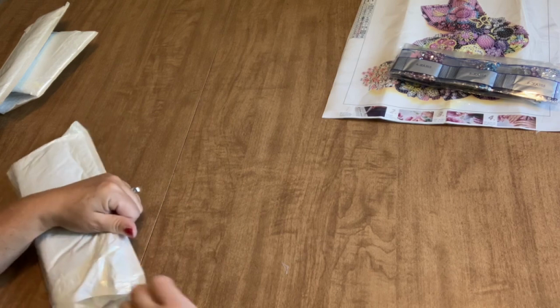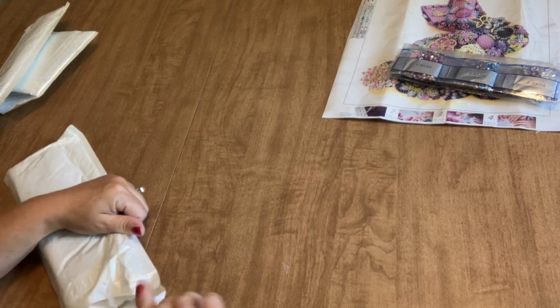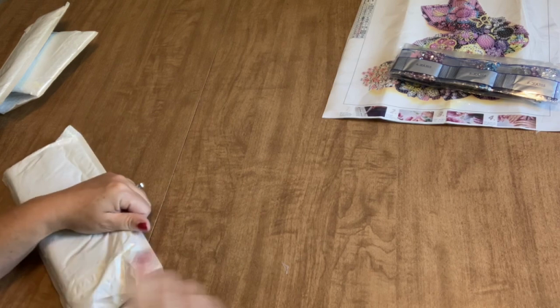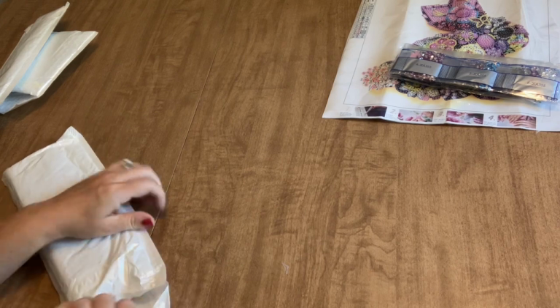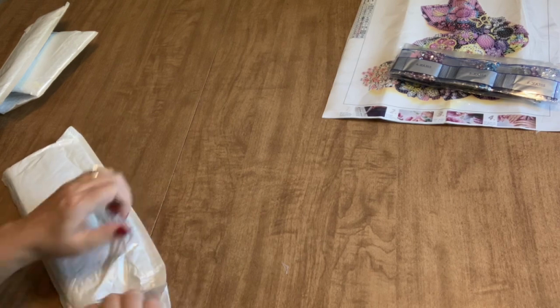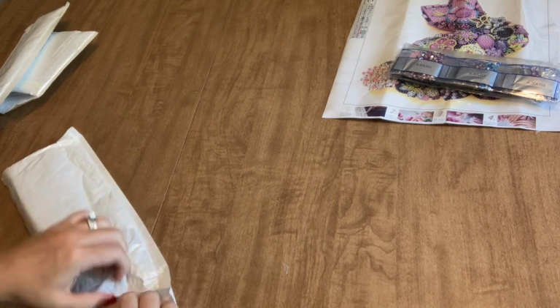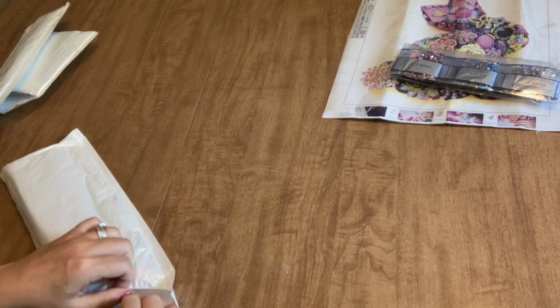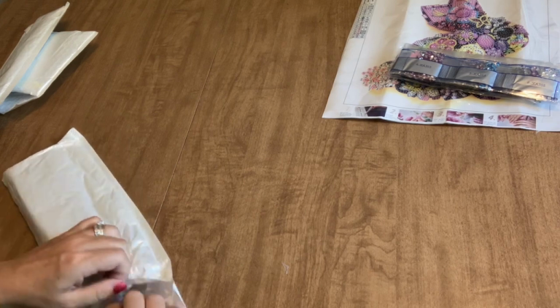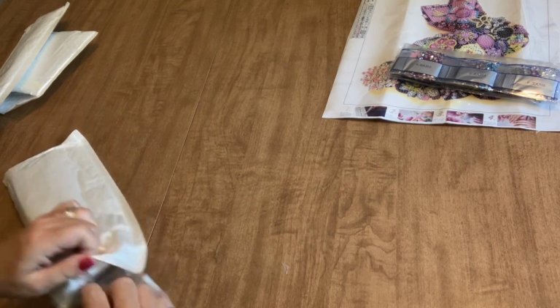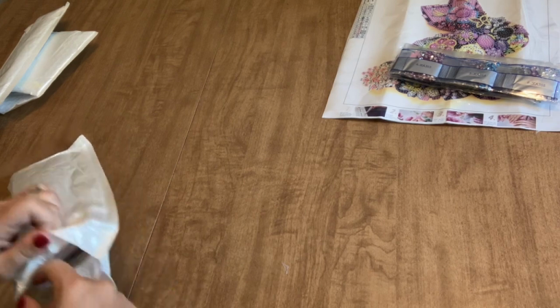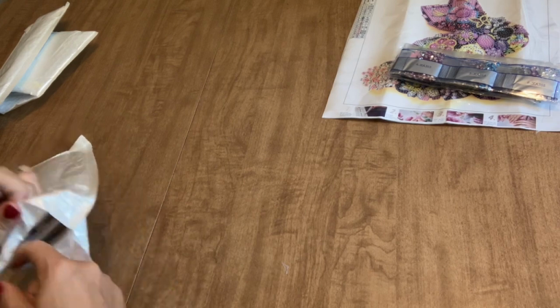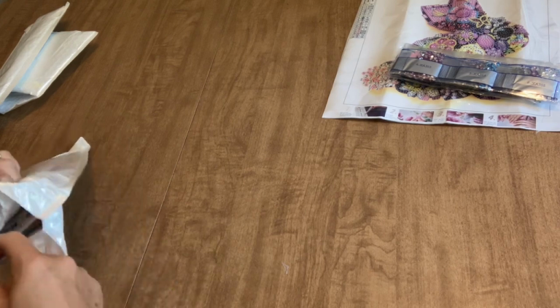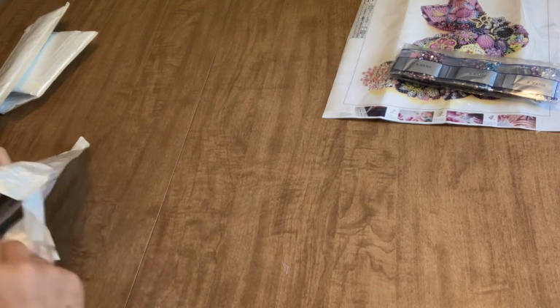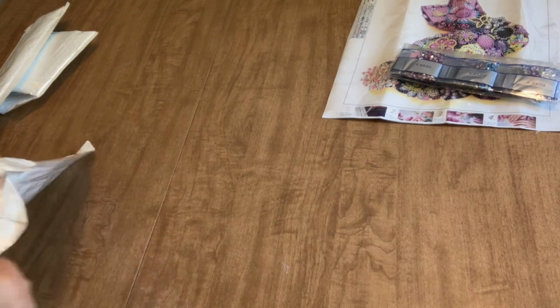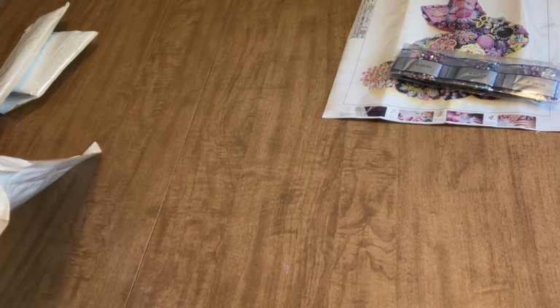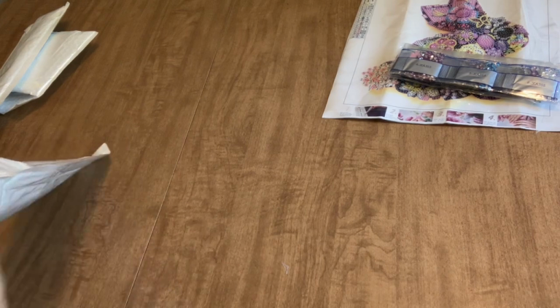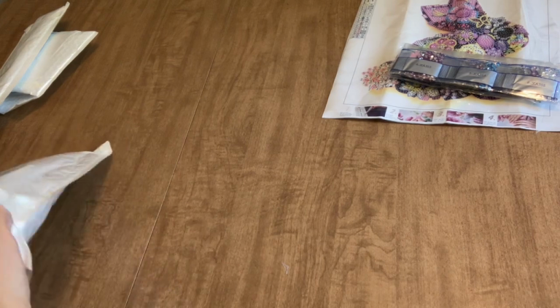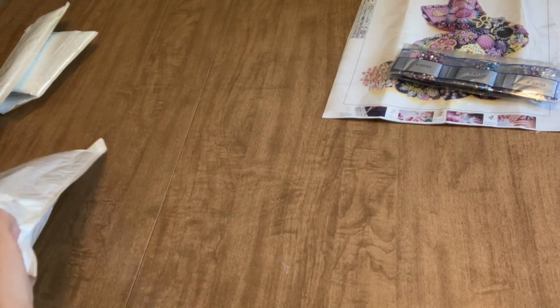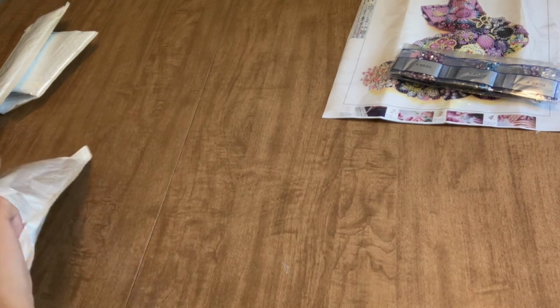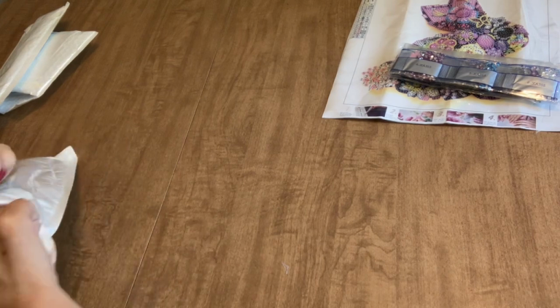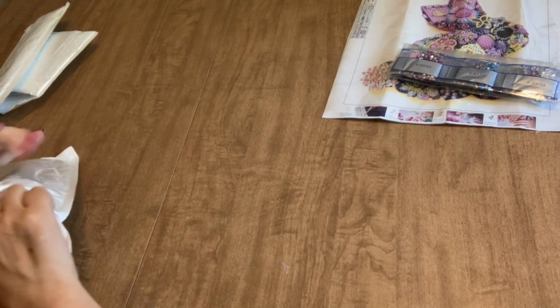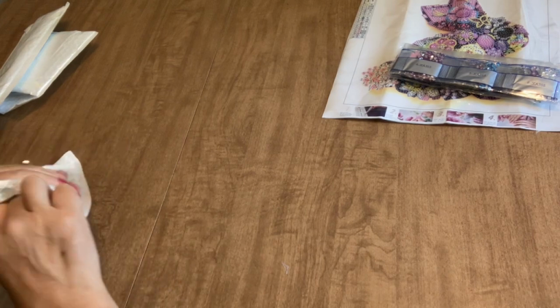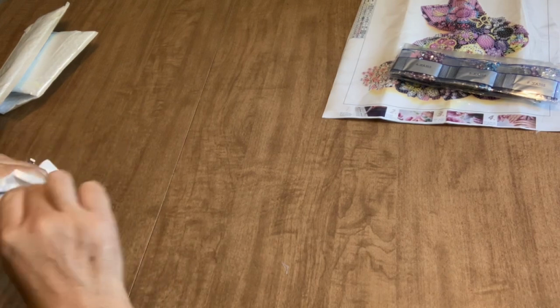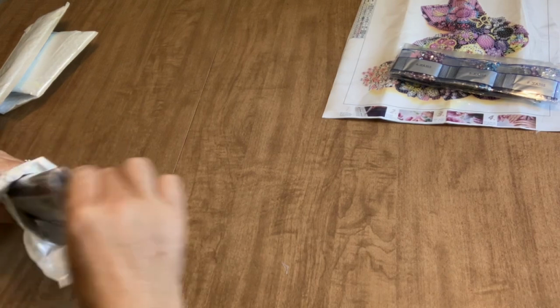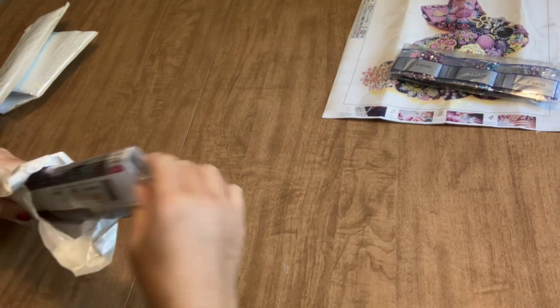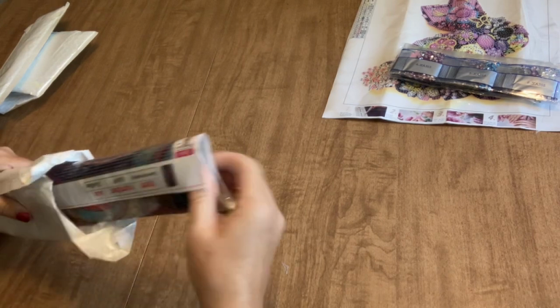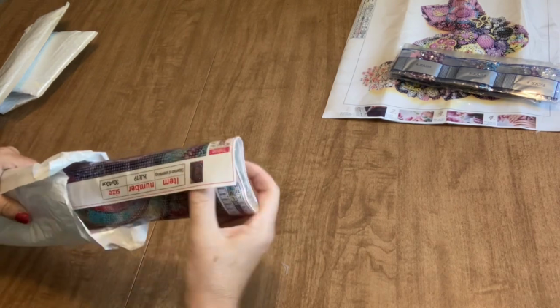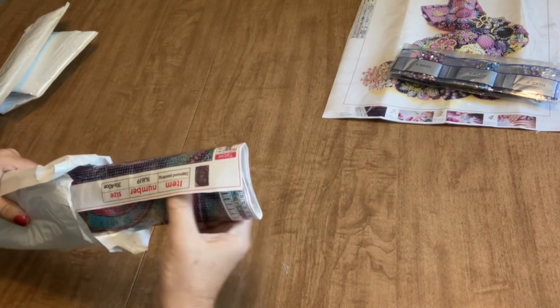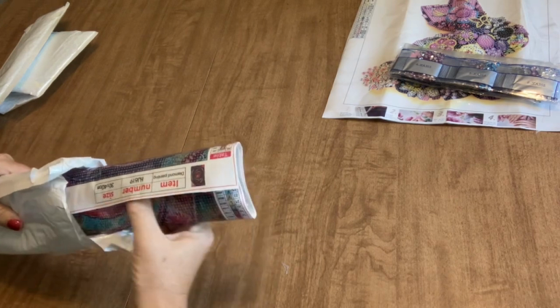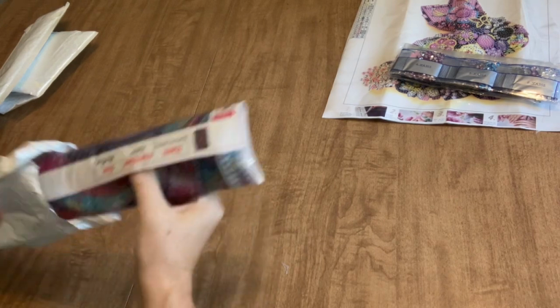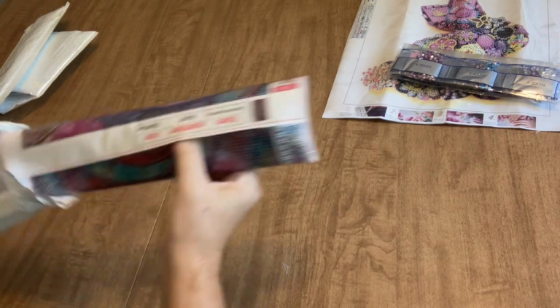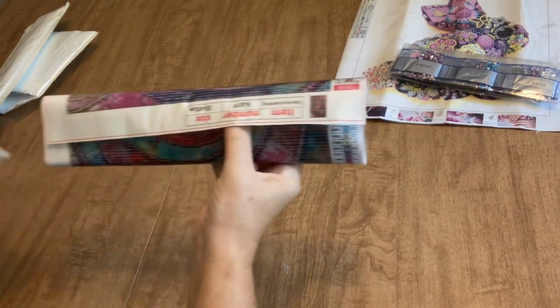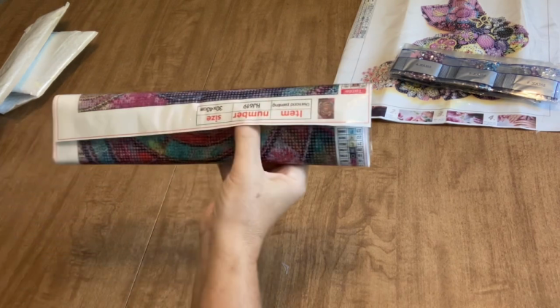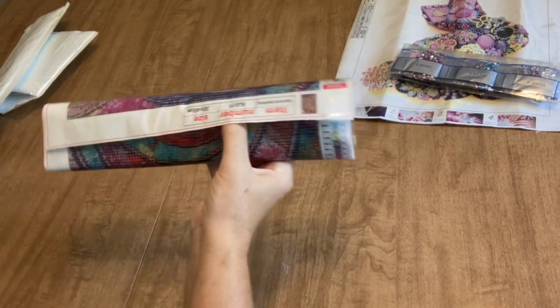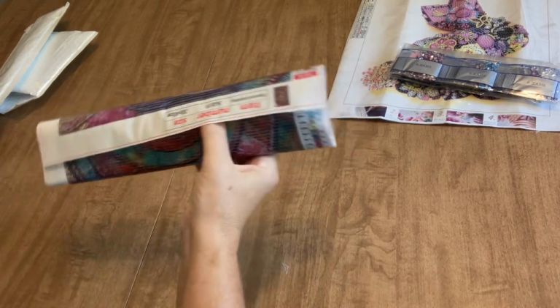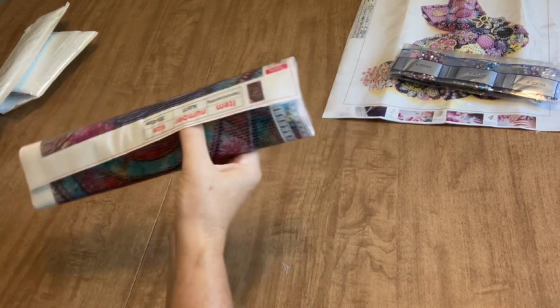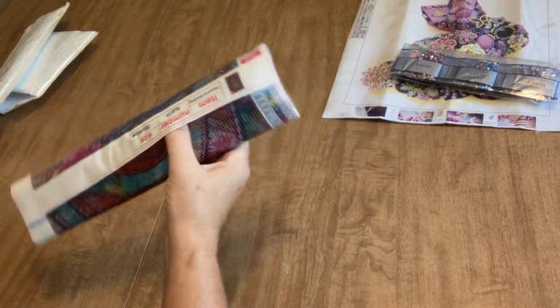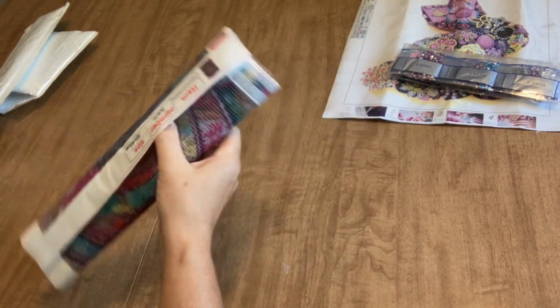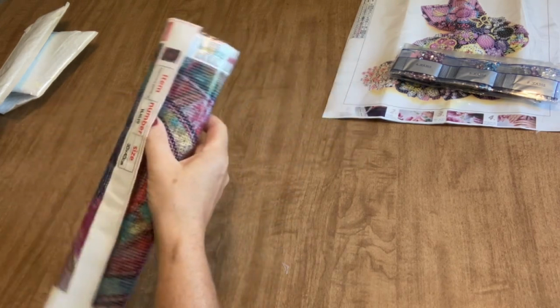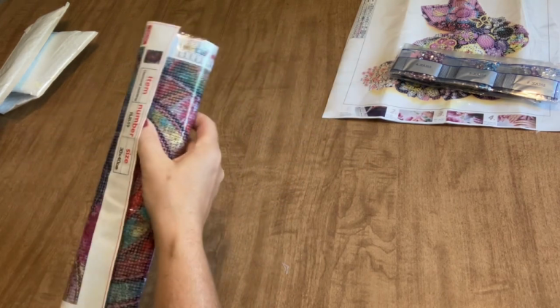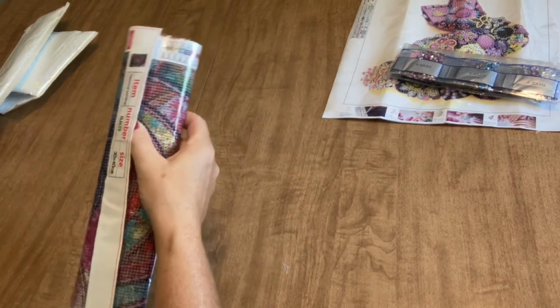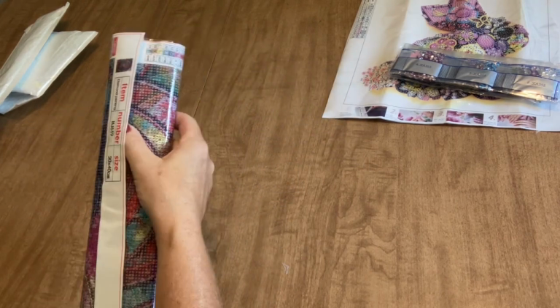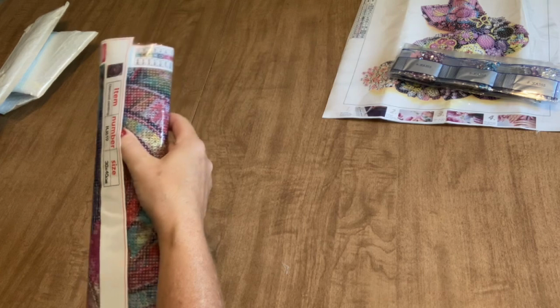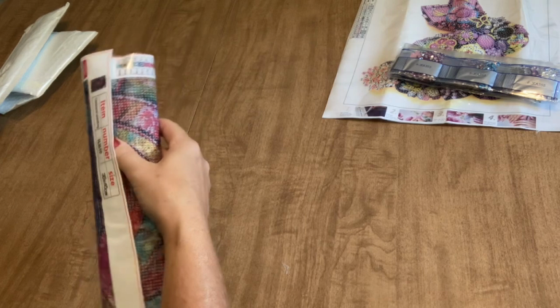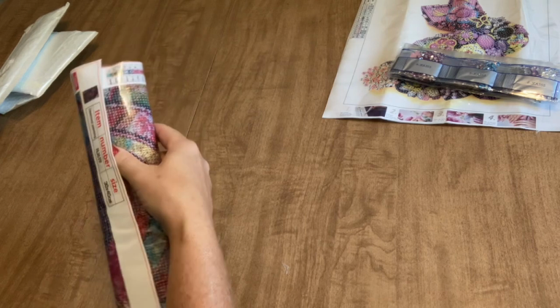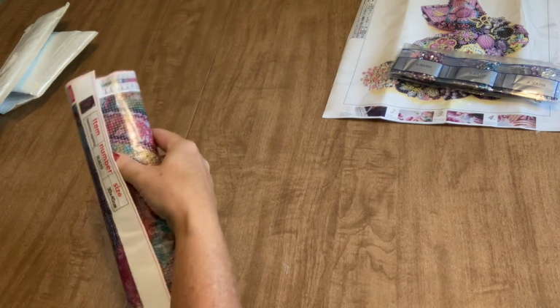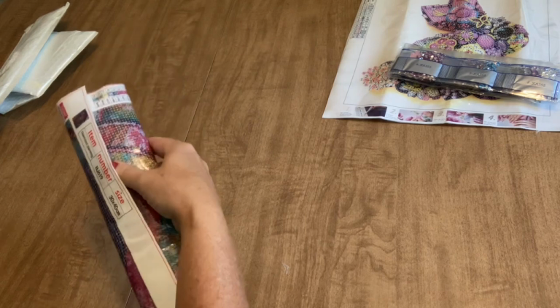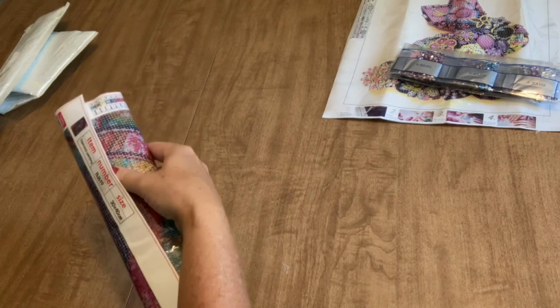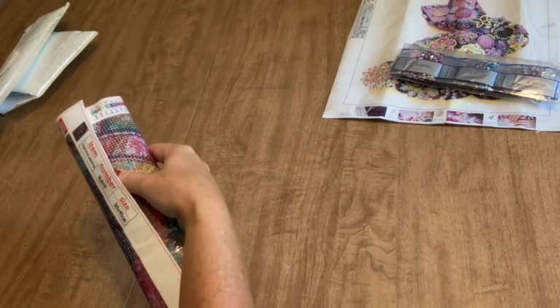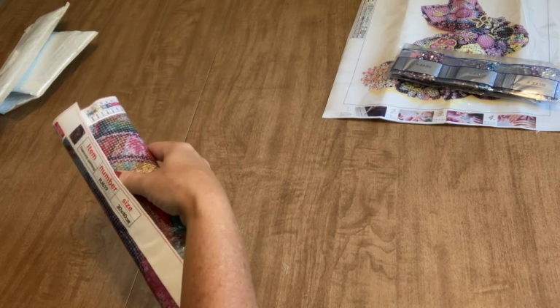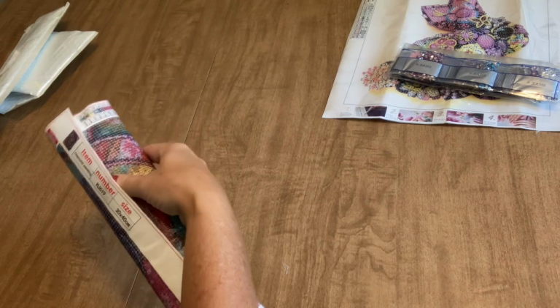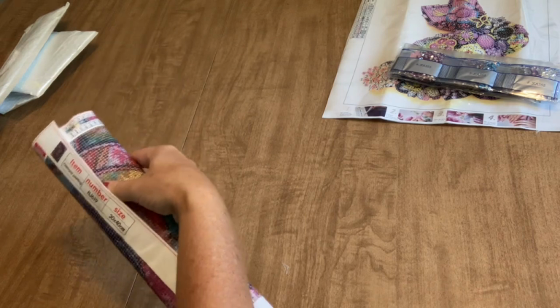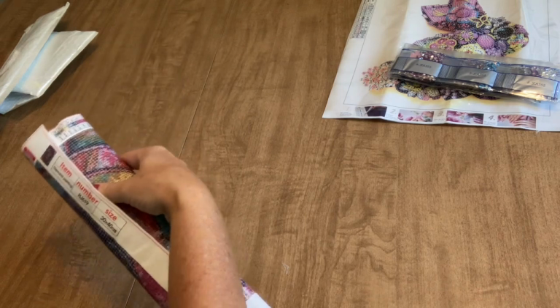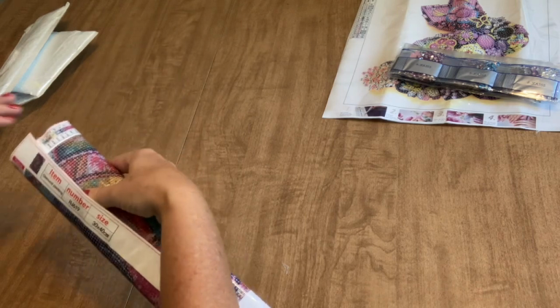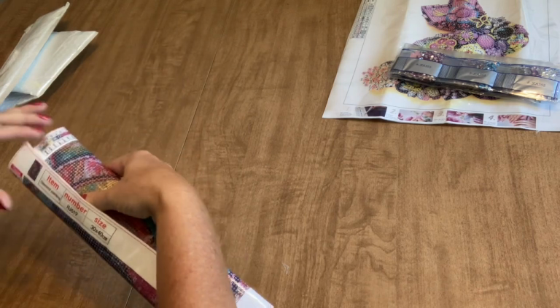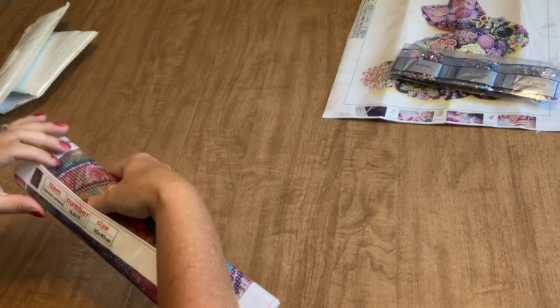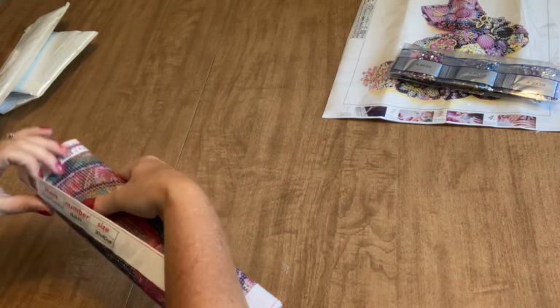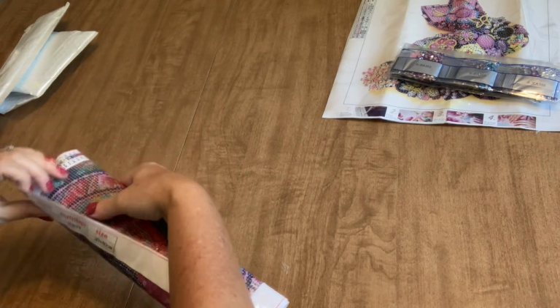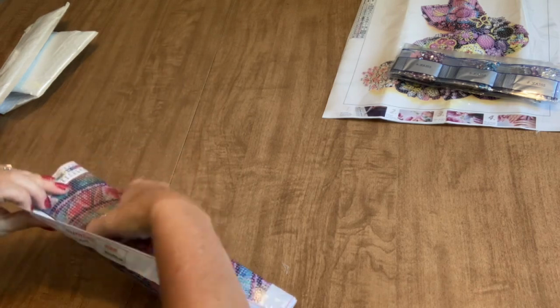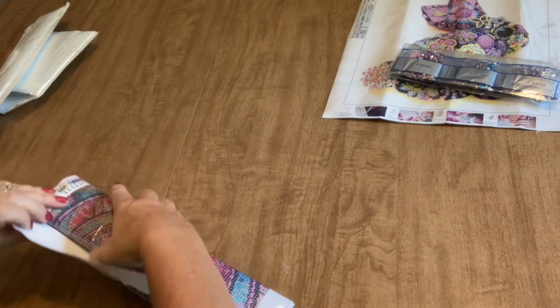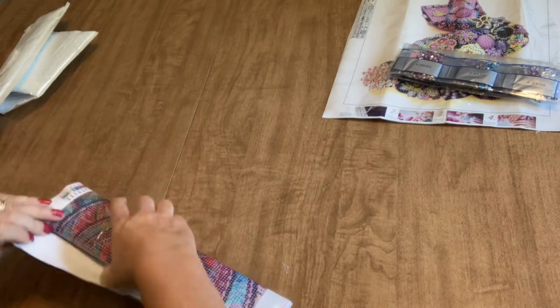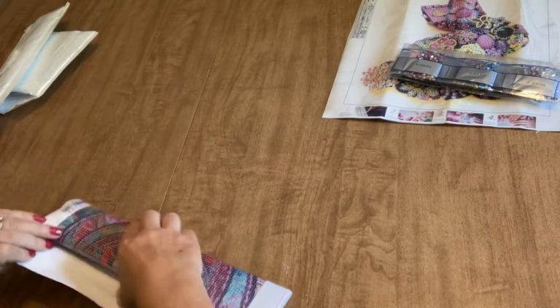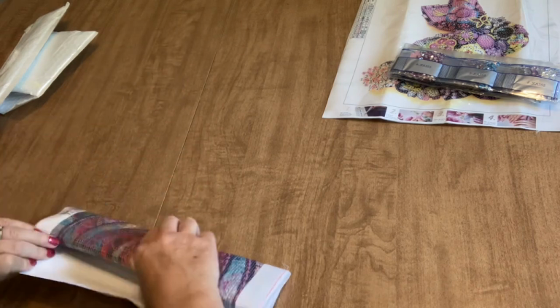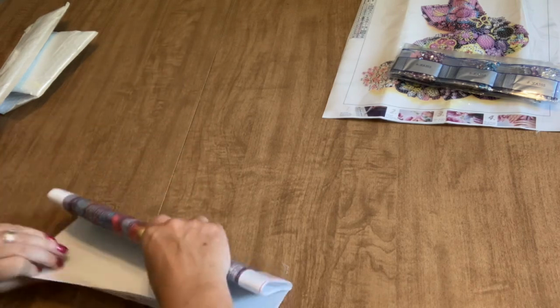Moving along — this next one is a full drill diamond painting and it is a 30 by 40.